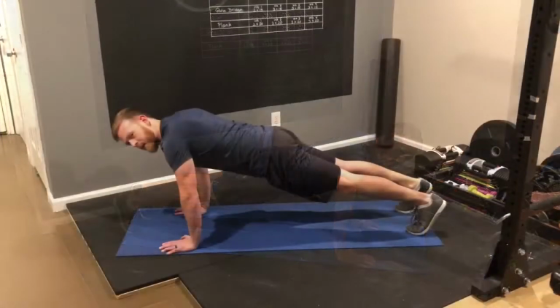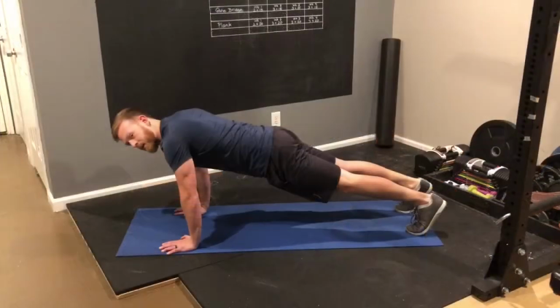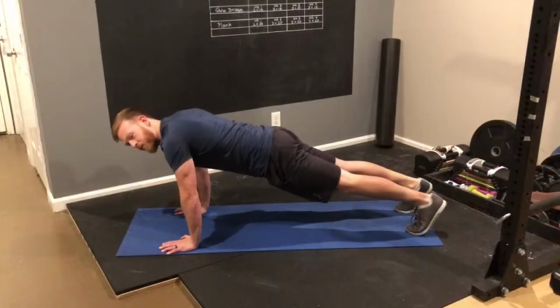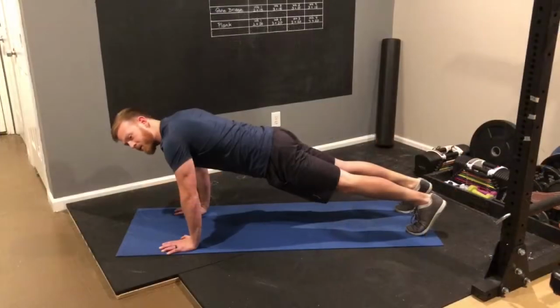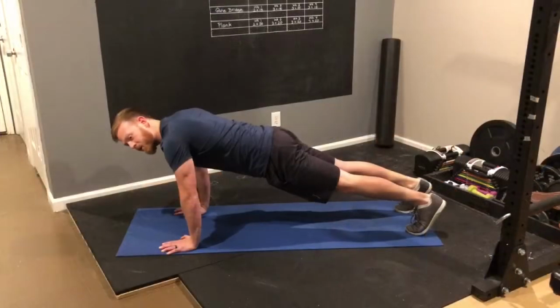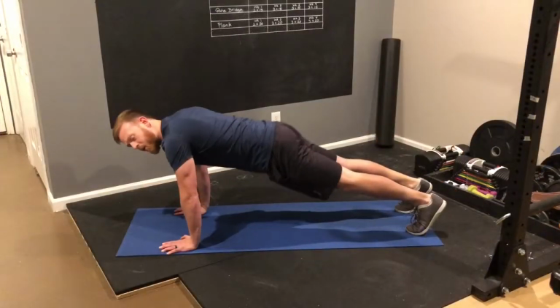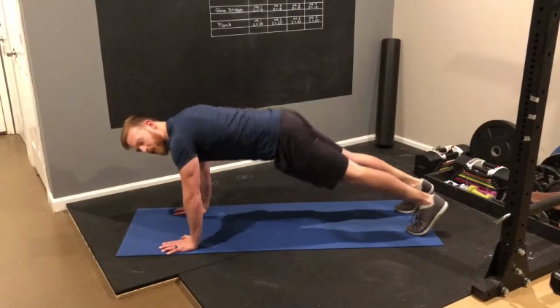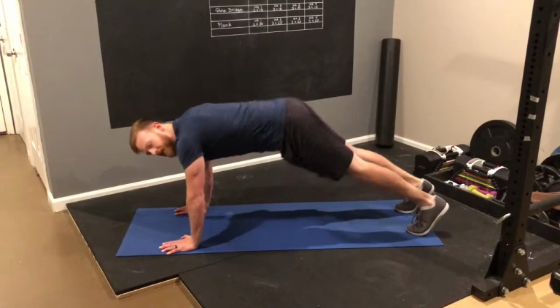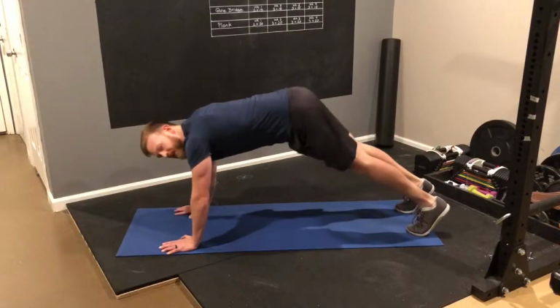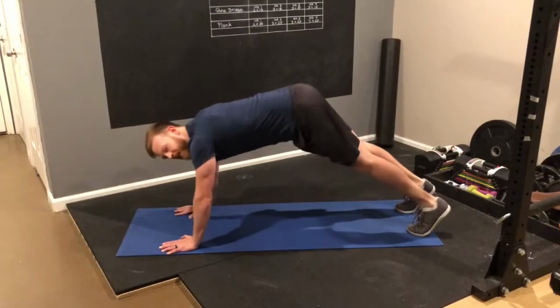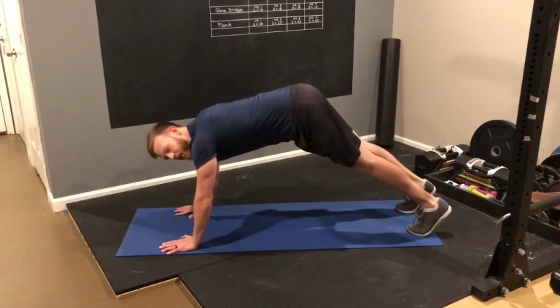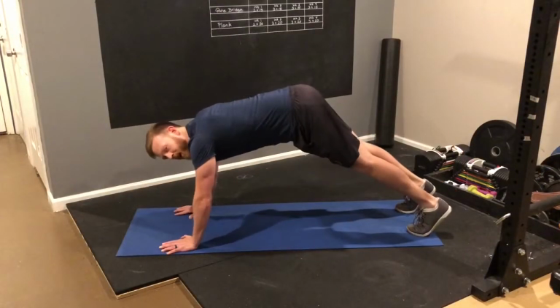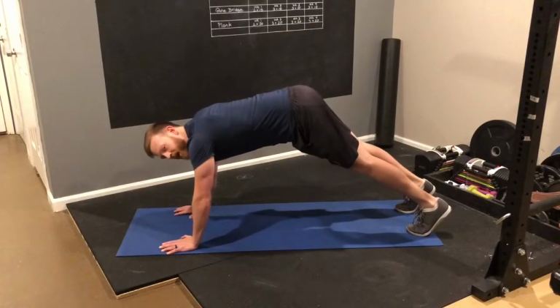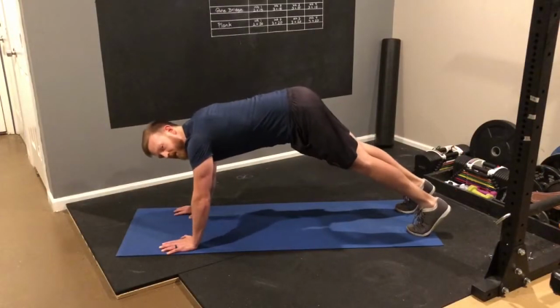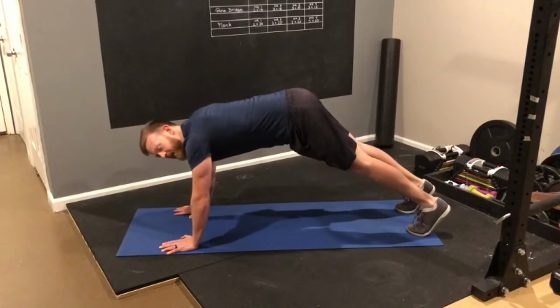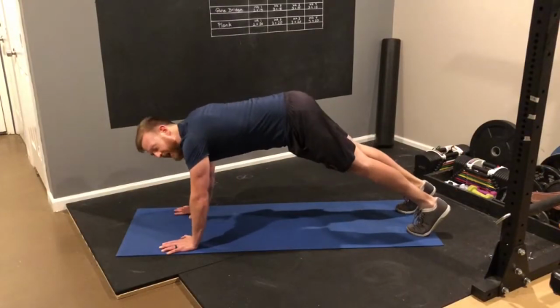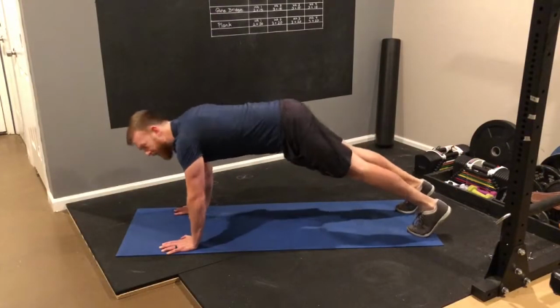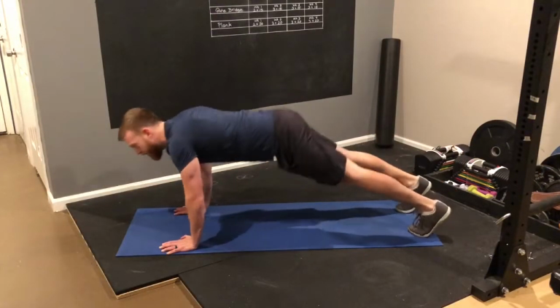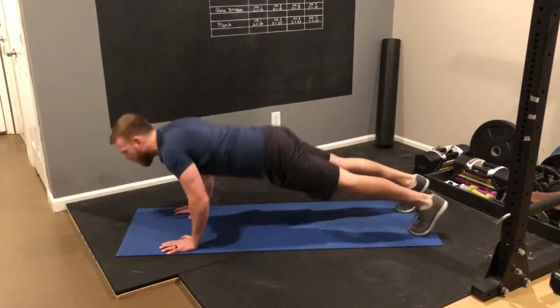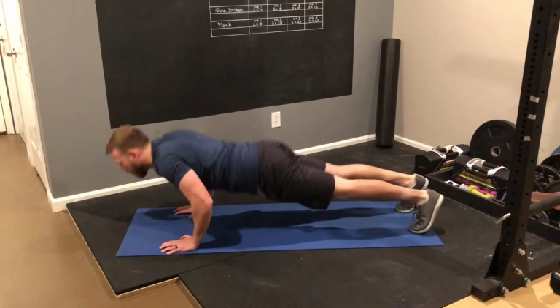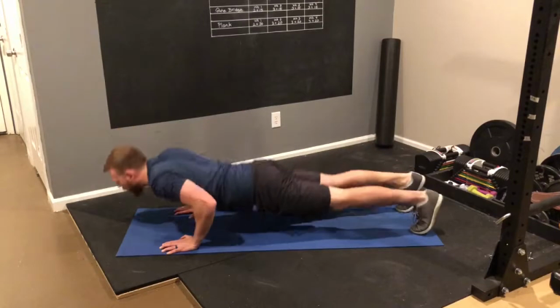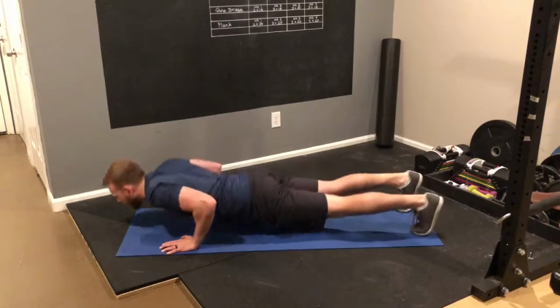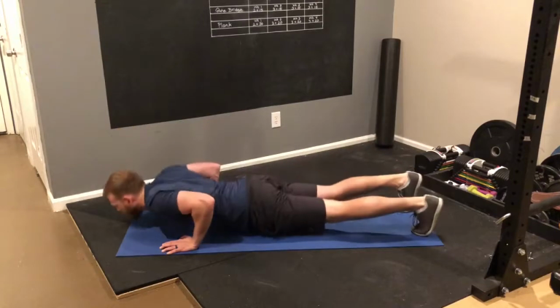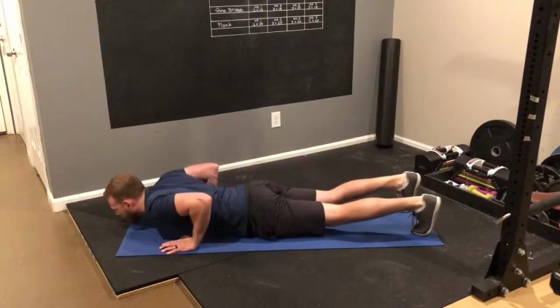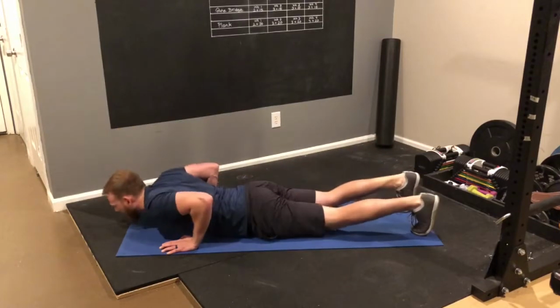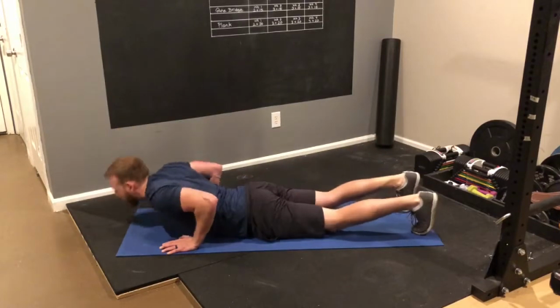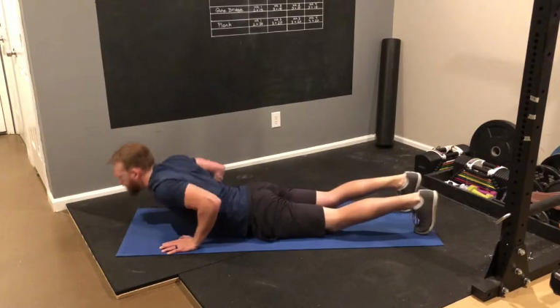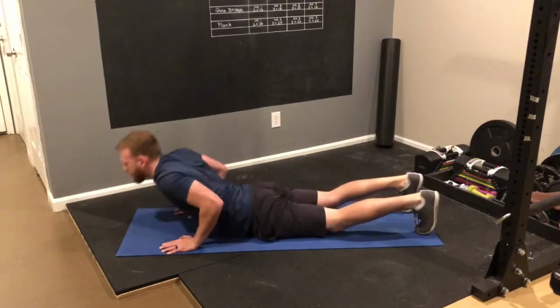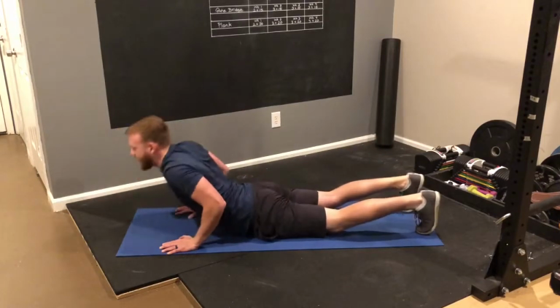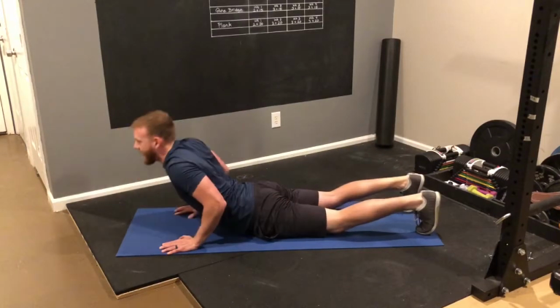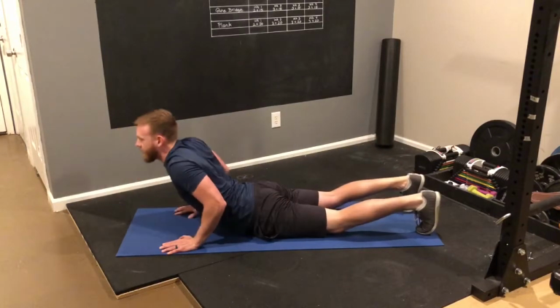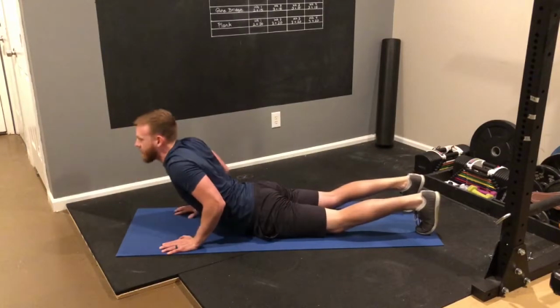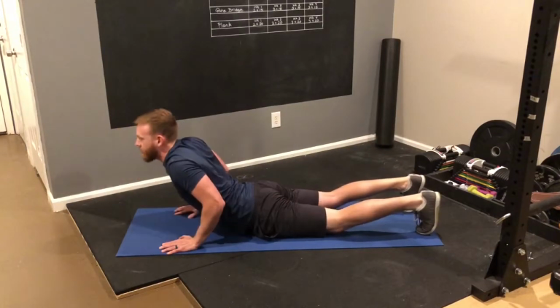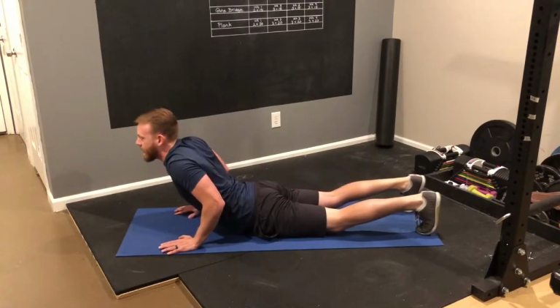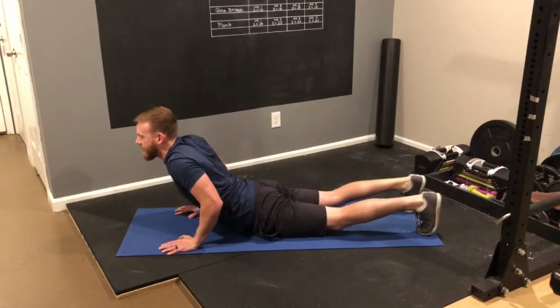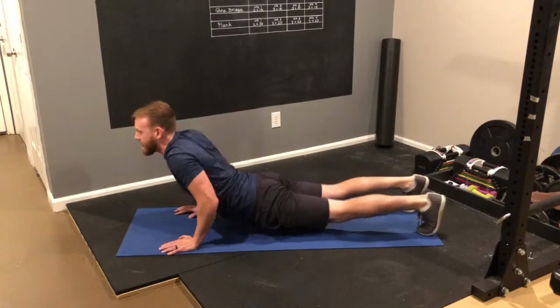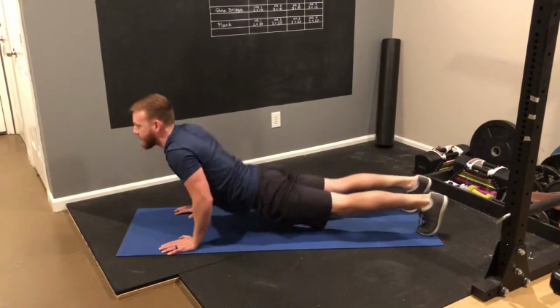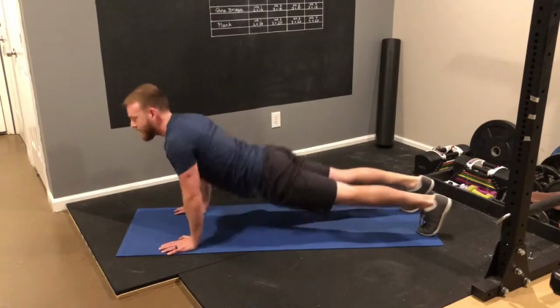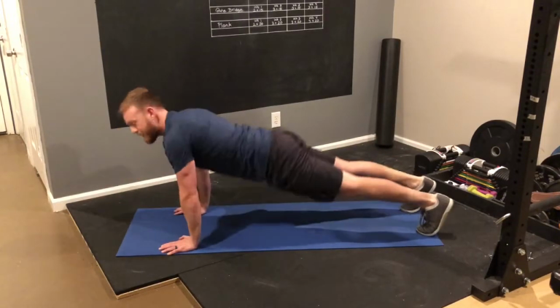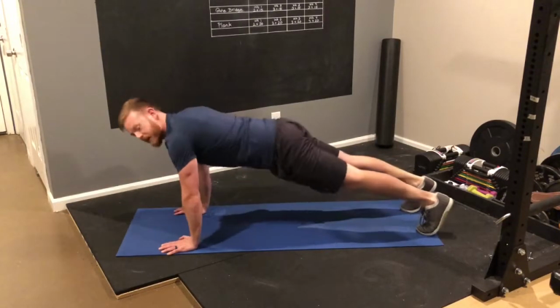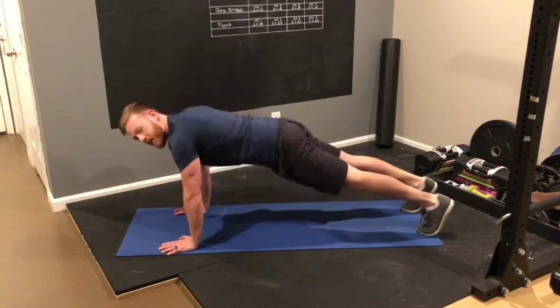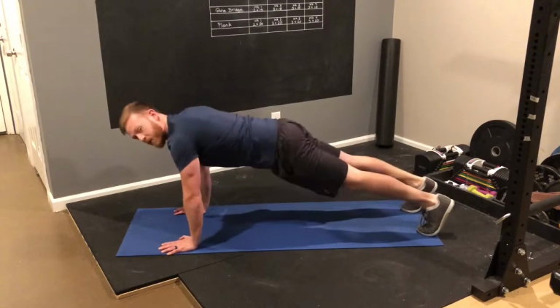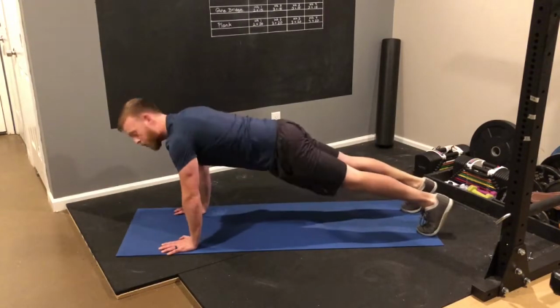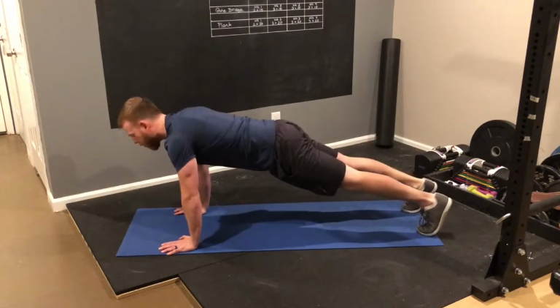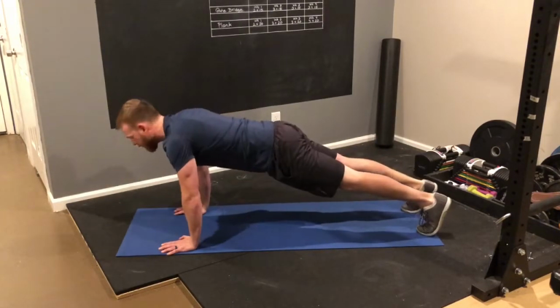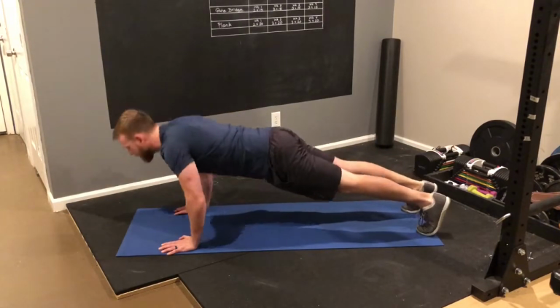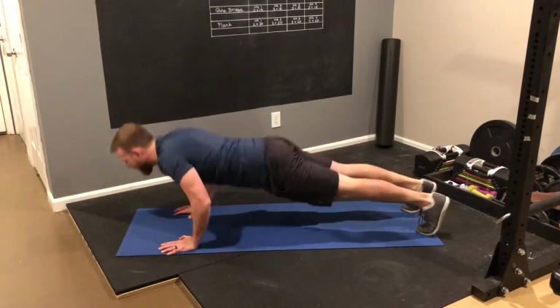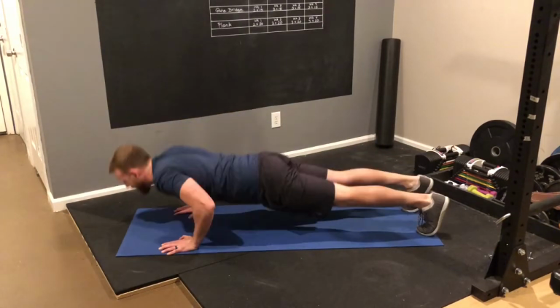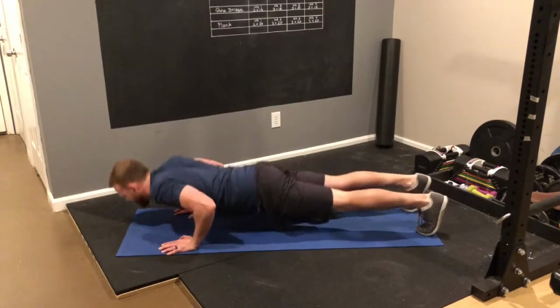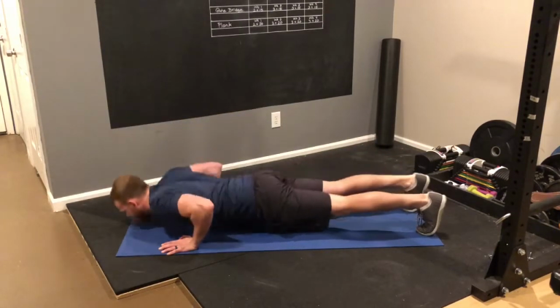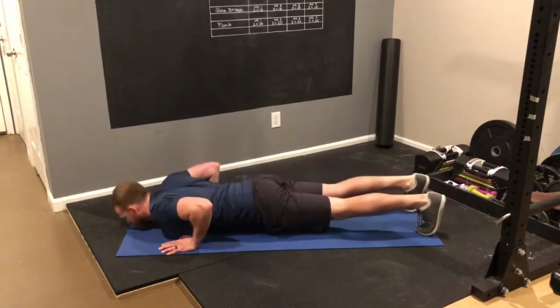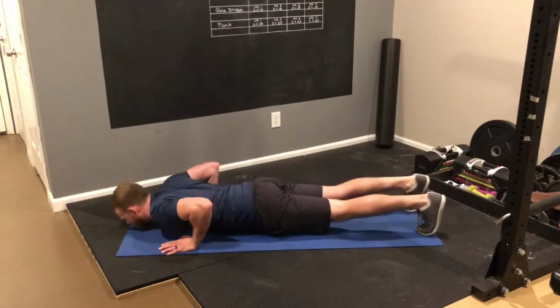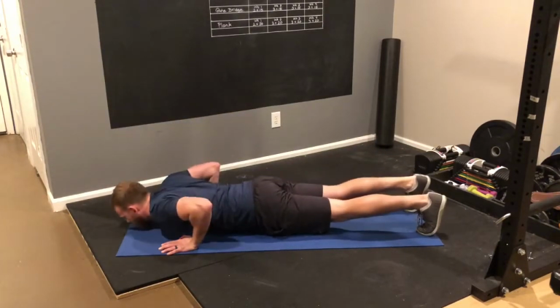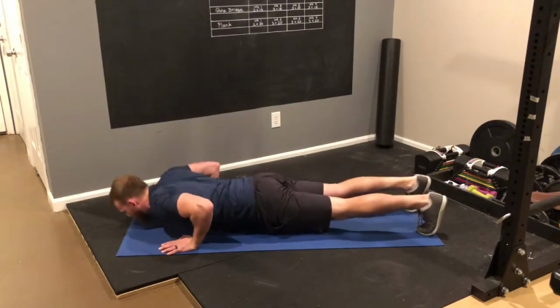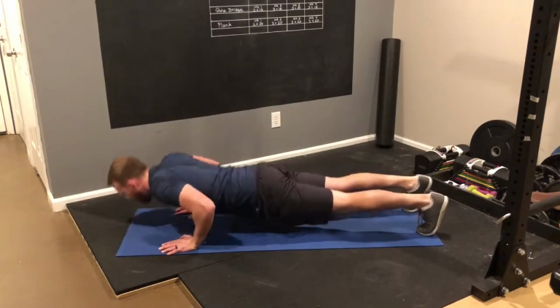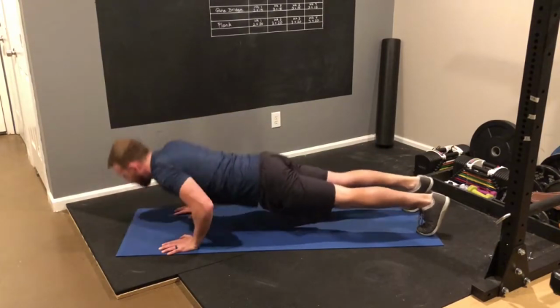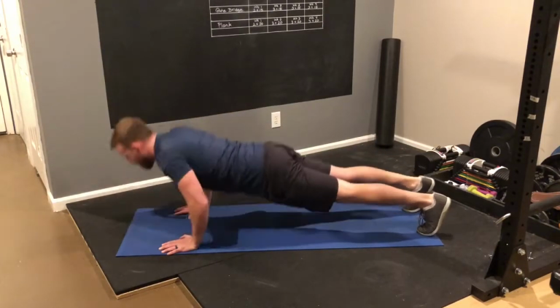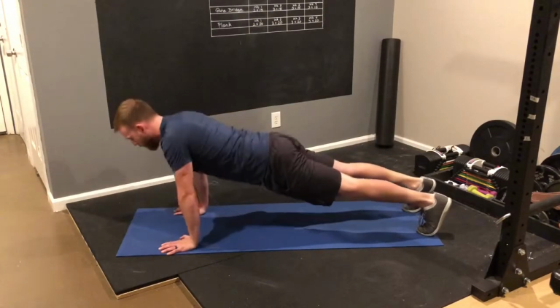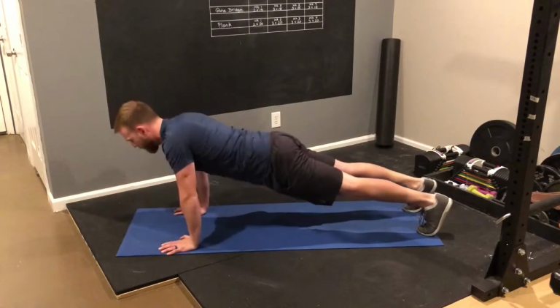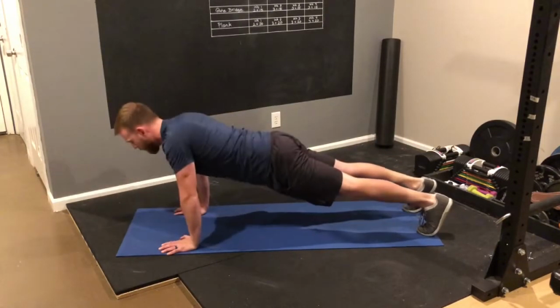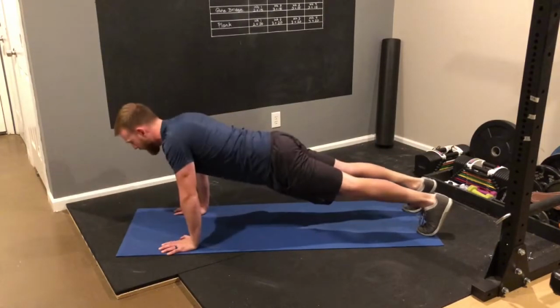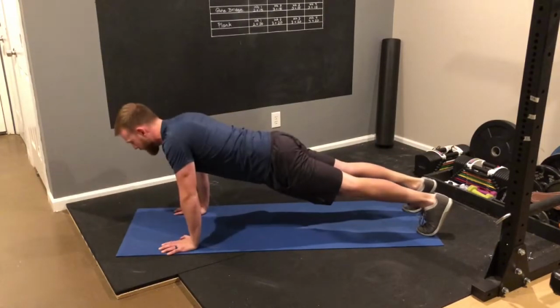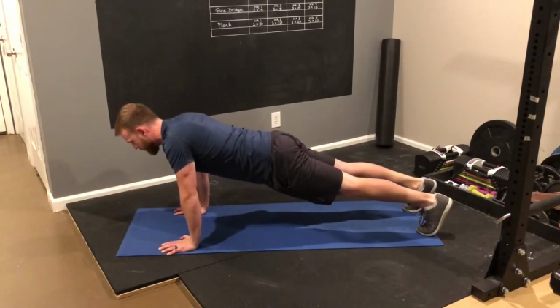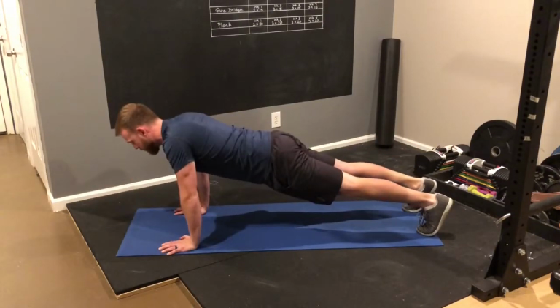You also don't want to stick your butt up in the air or arch your back on the way up. Keep your core tight the whole way through.